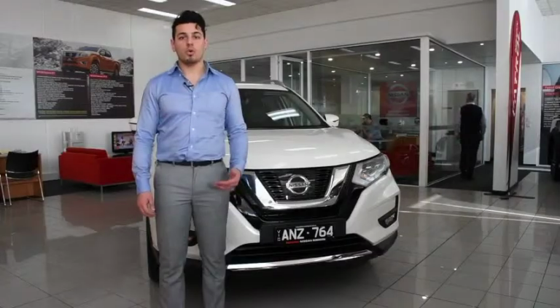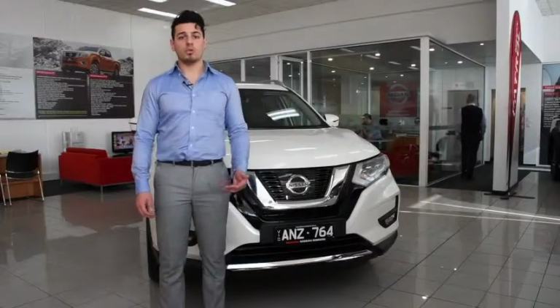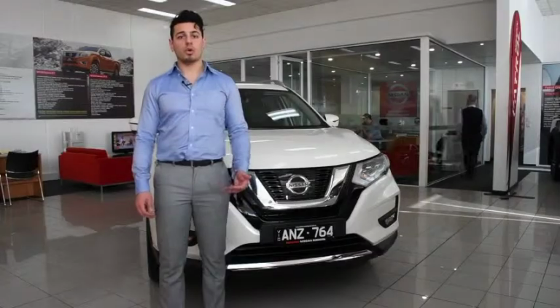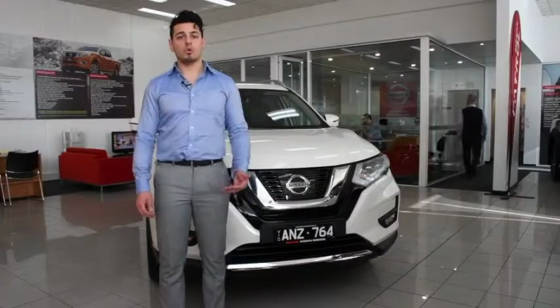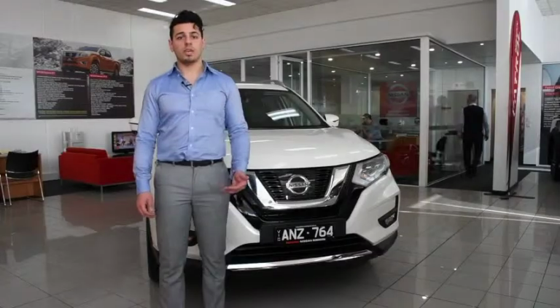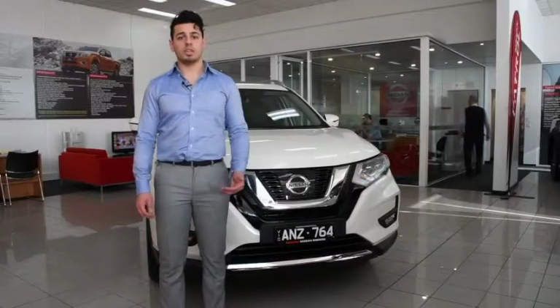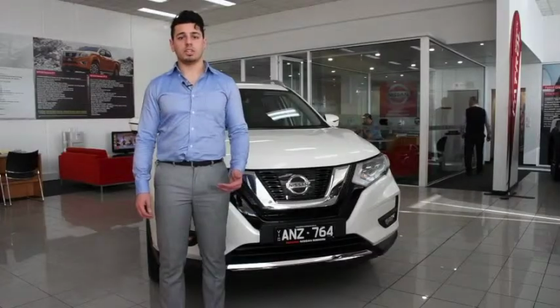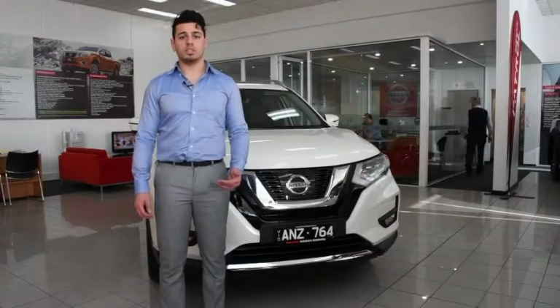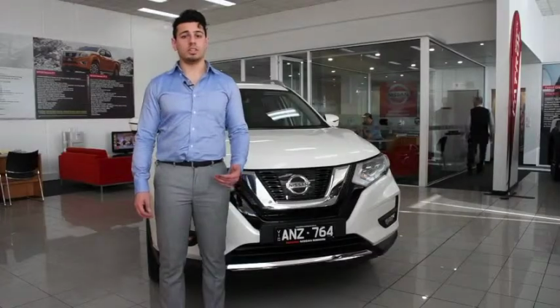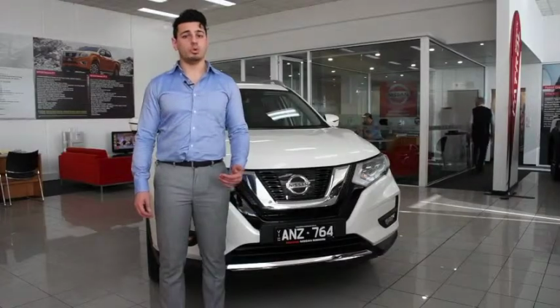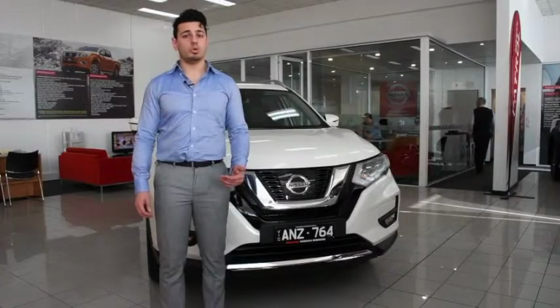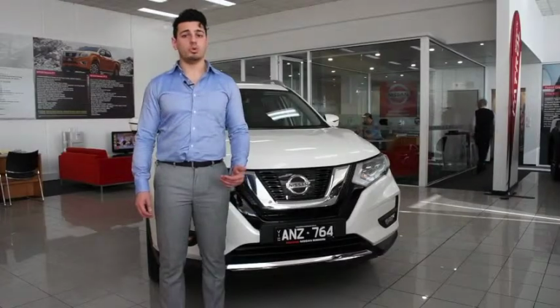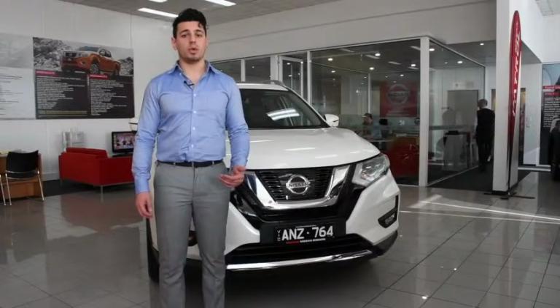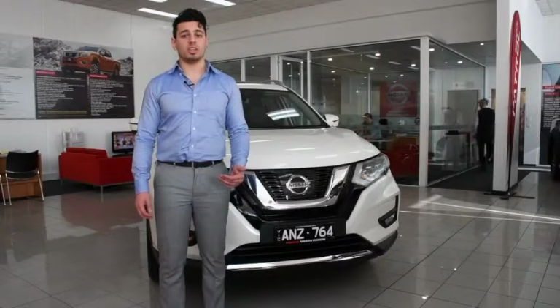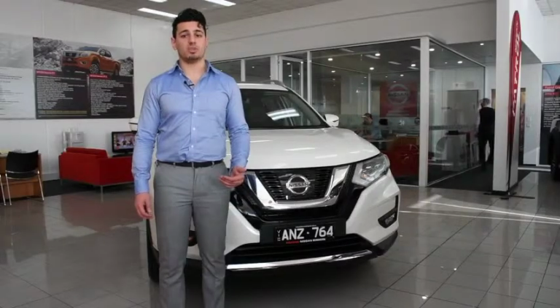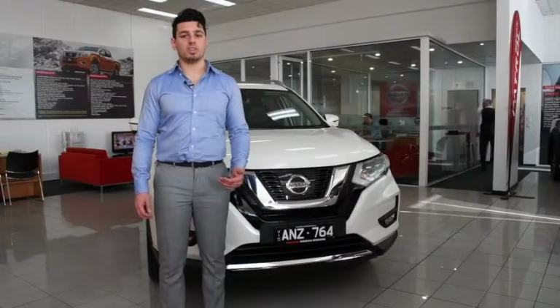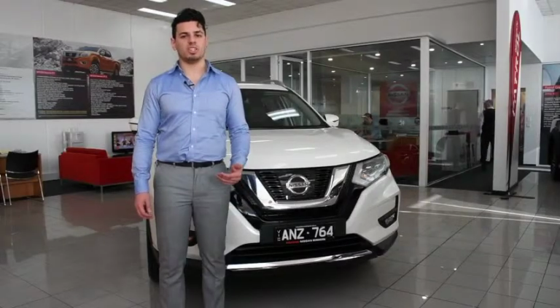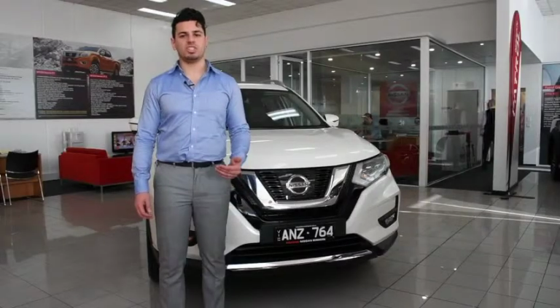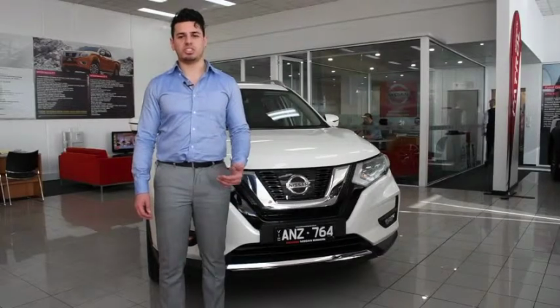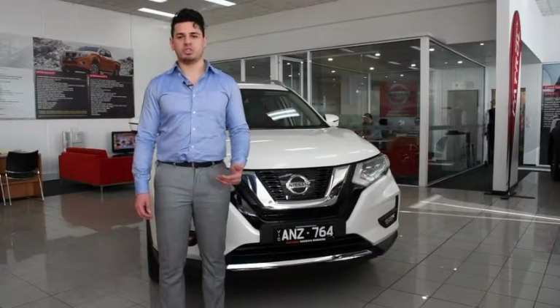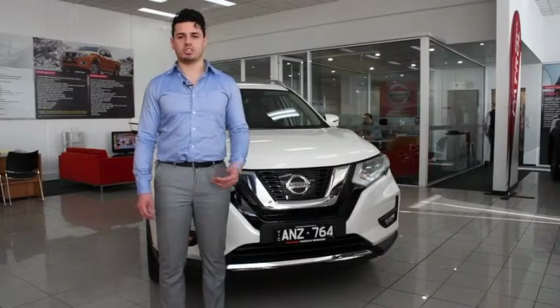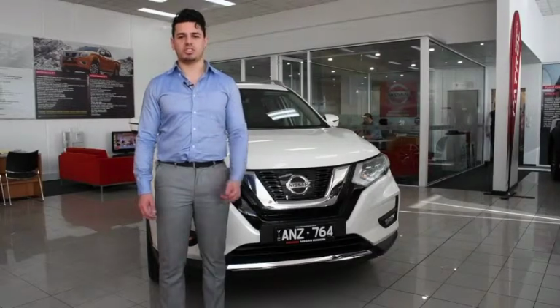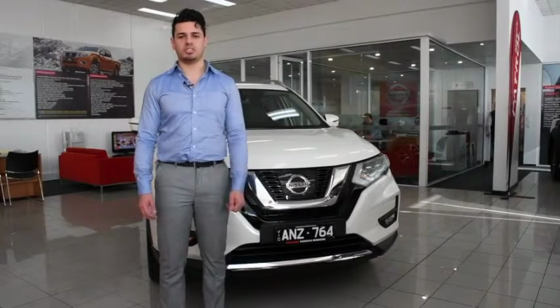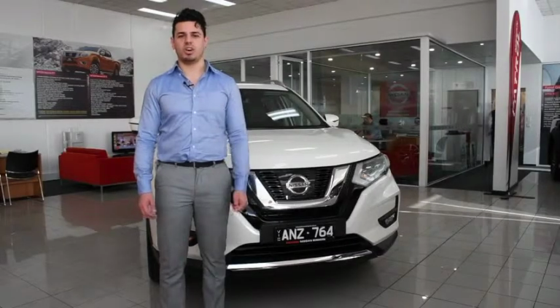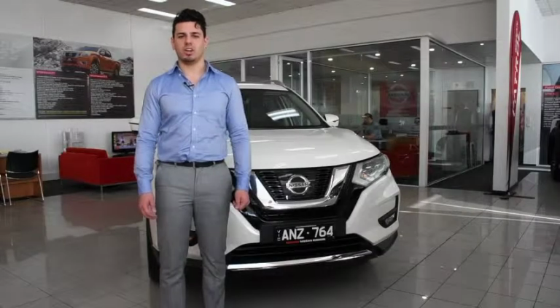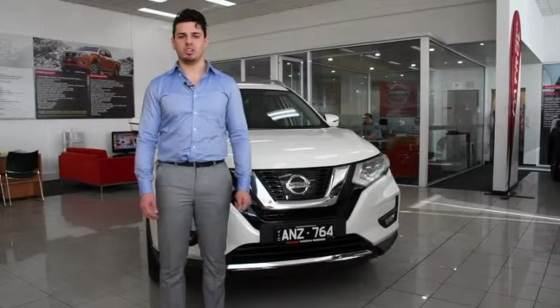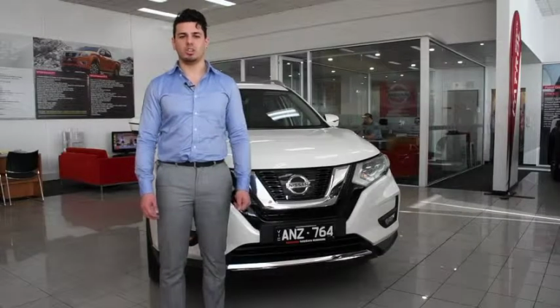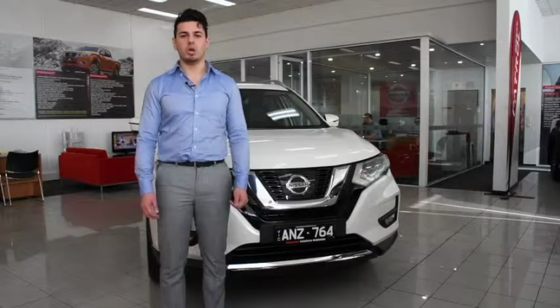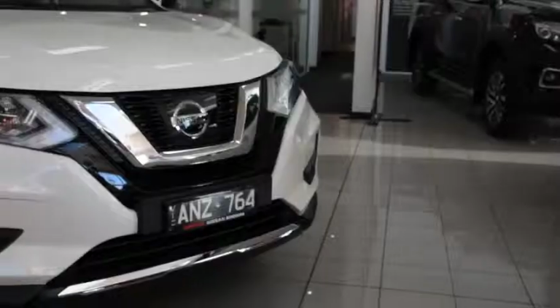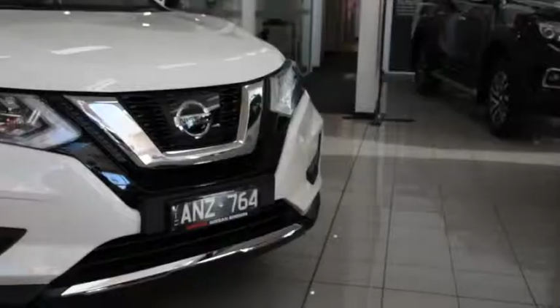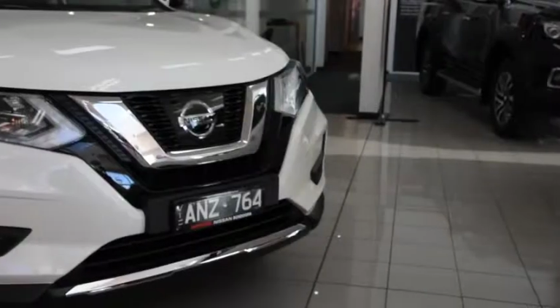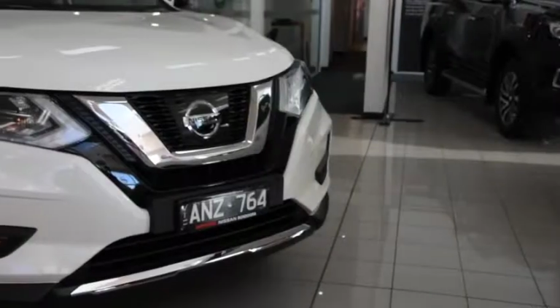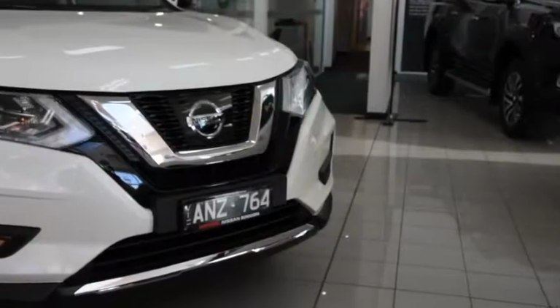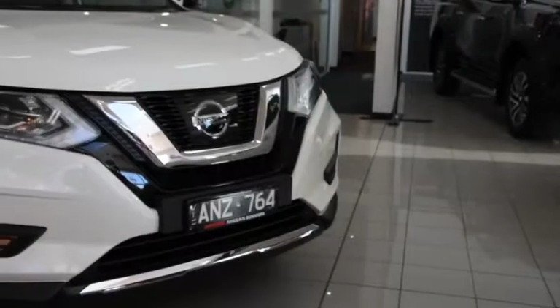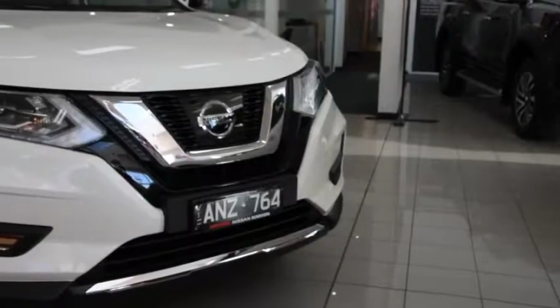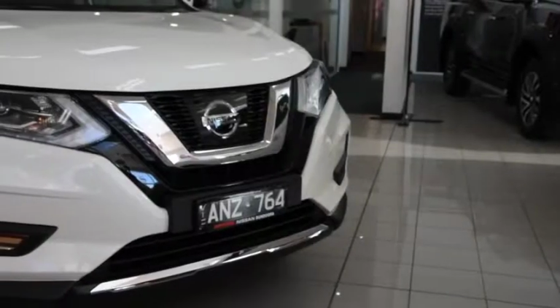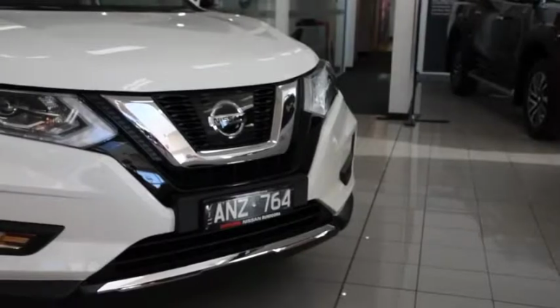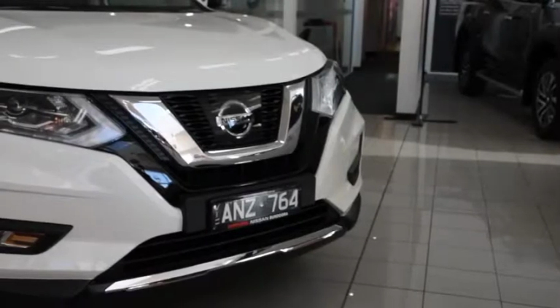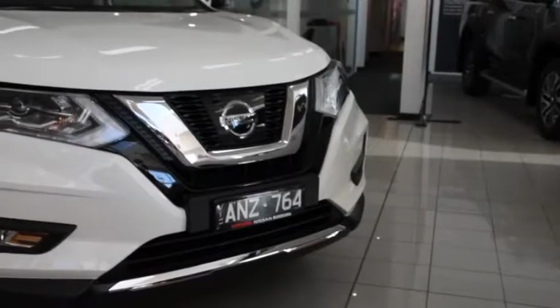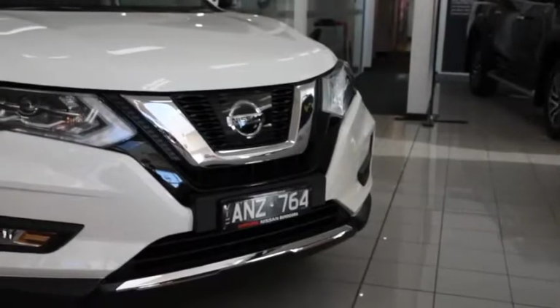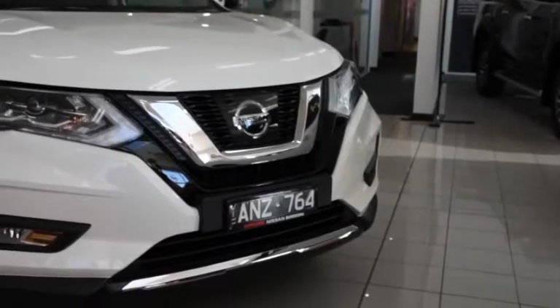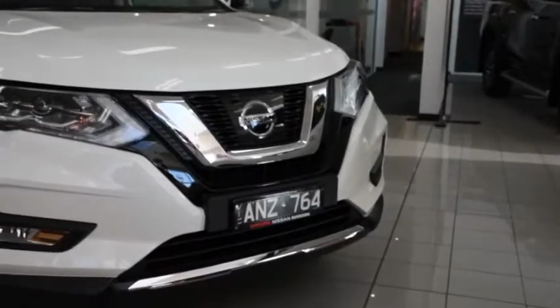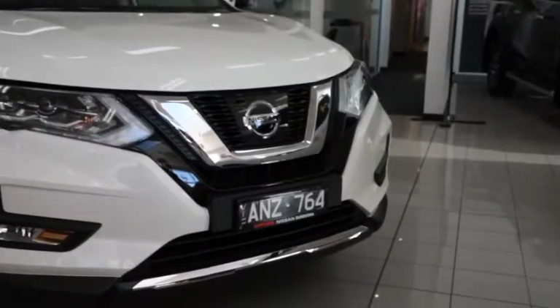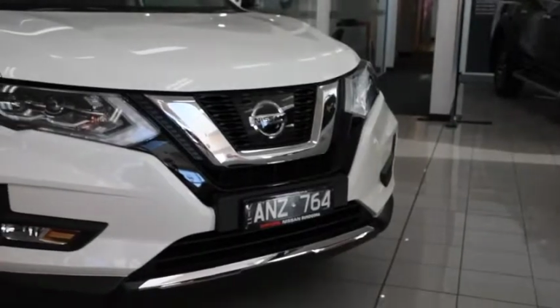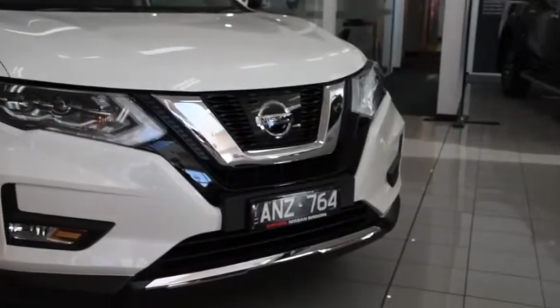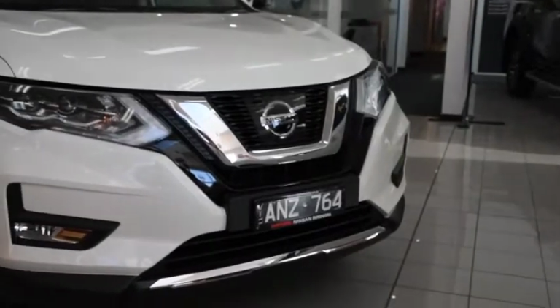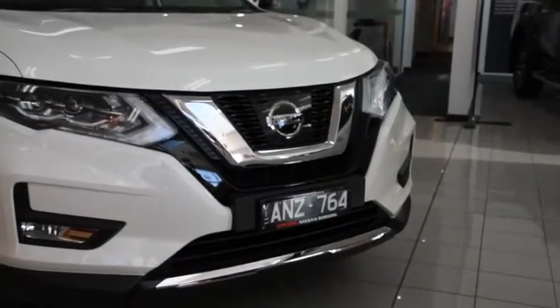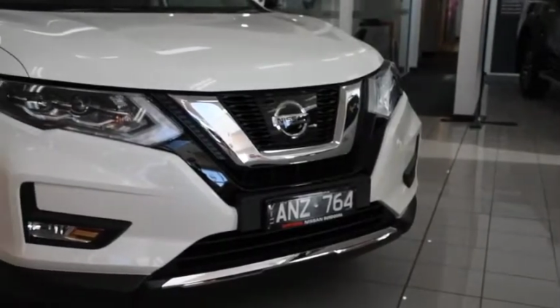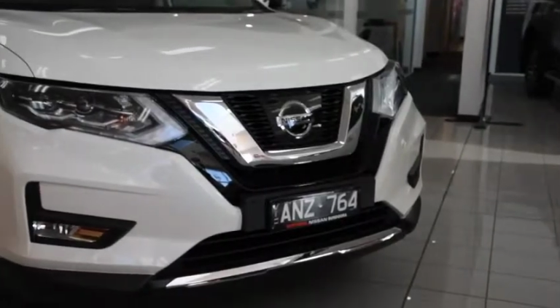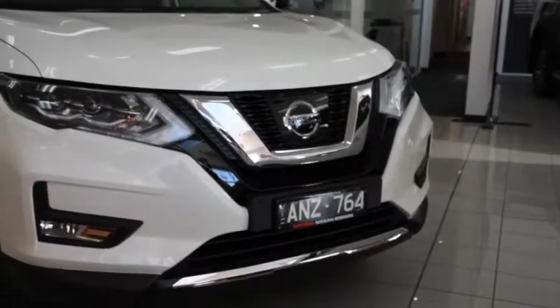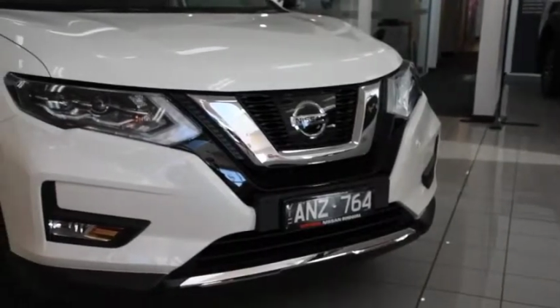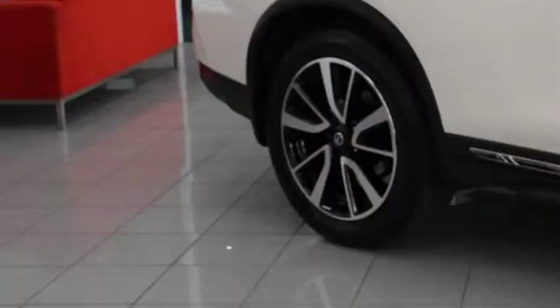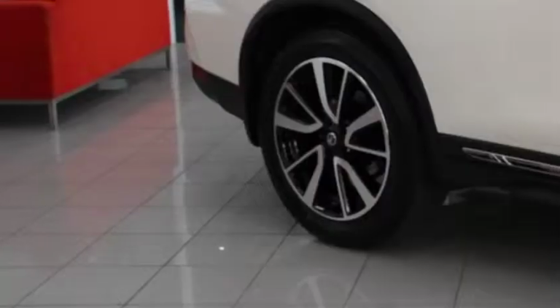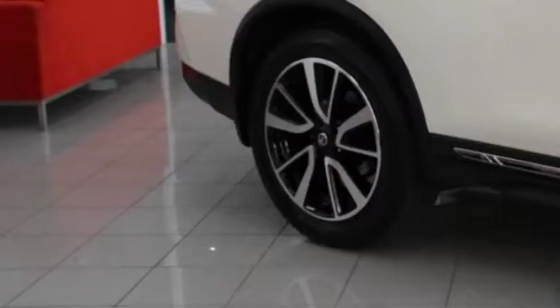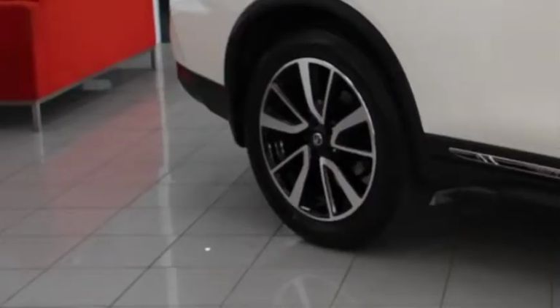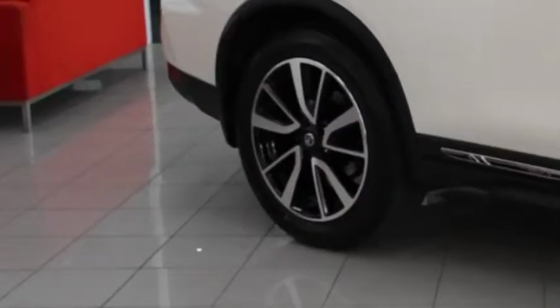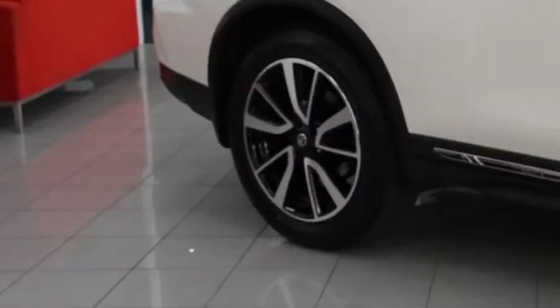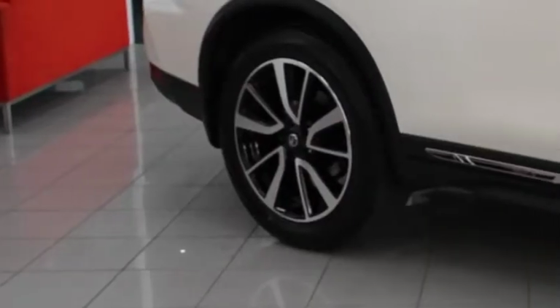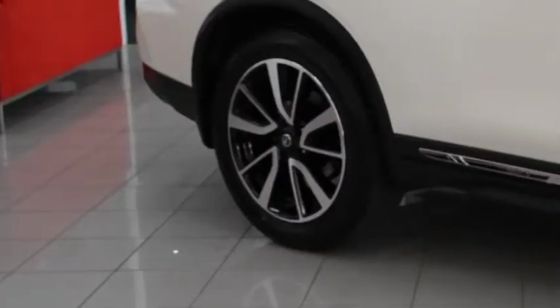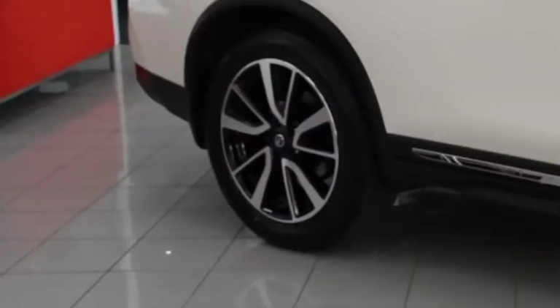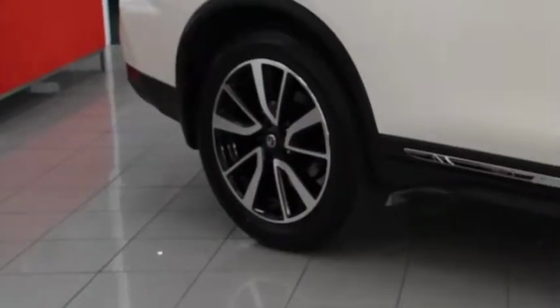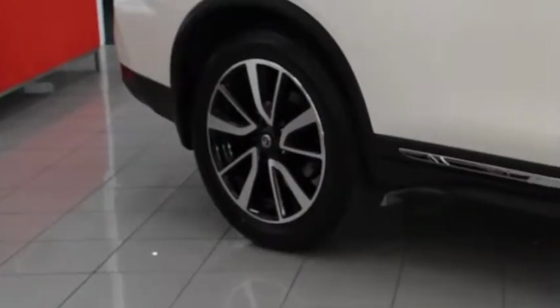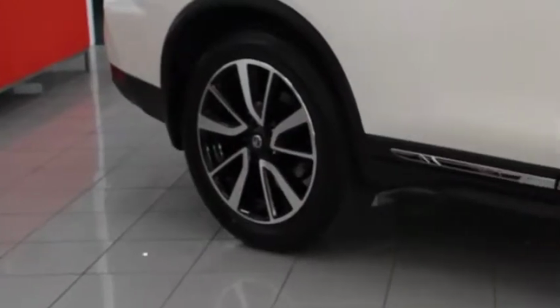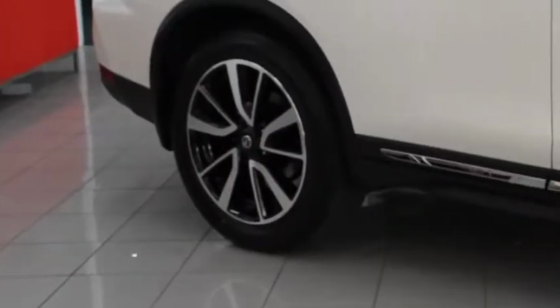Right away, you can see the all-new X-Trail is seriously stylish, with its V-Motion grille, updated headlights and 19-inch alloy wheels.